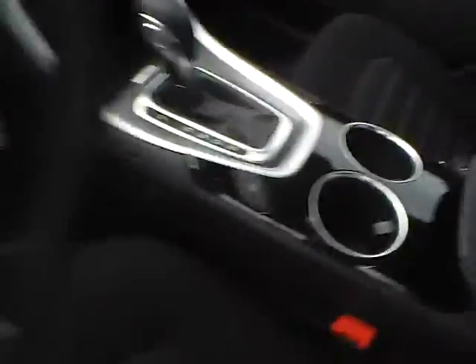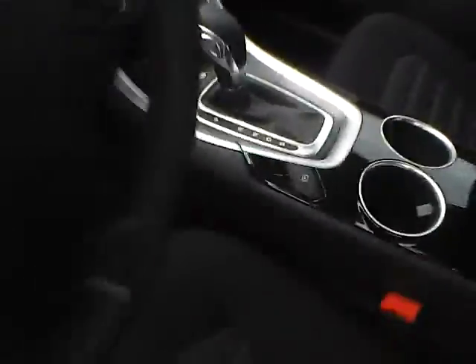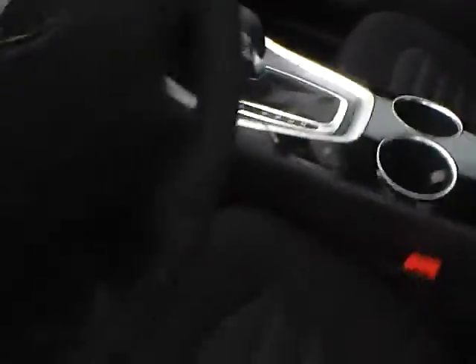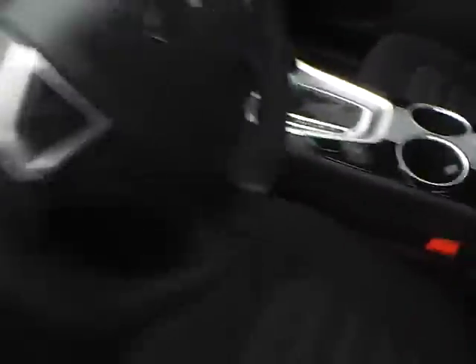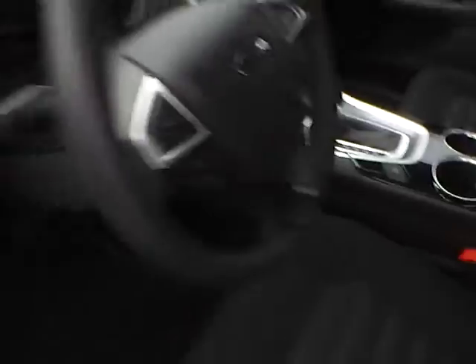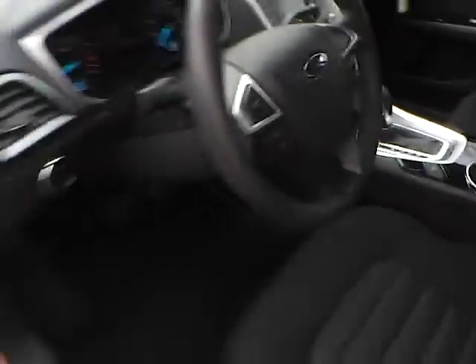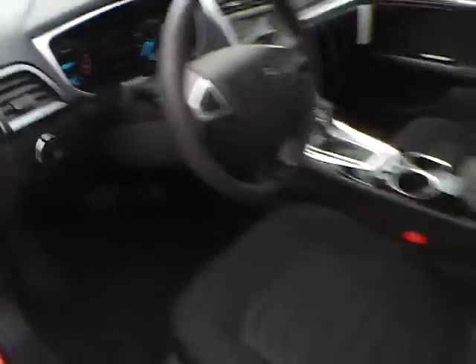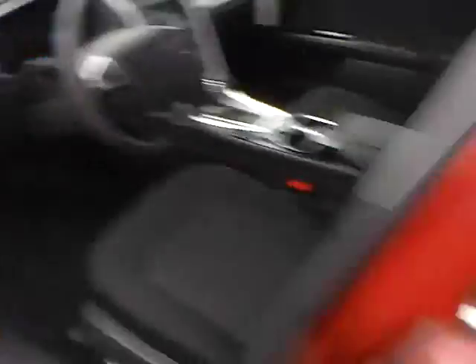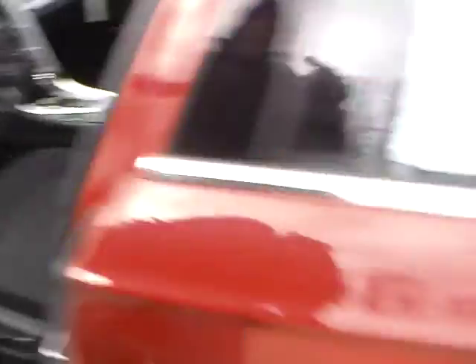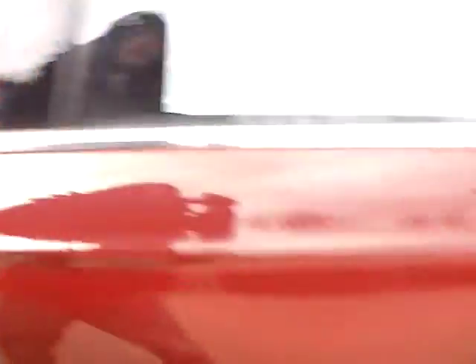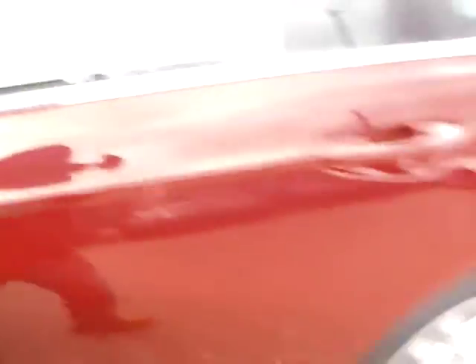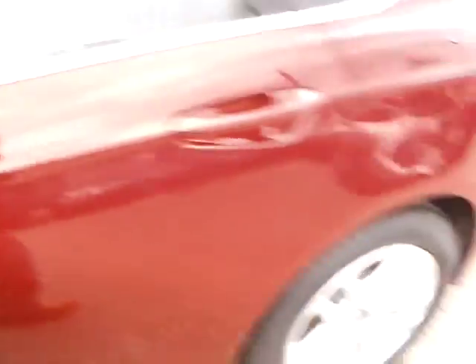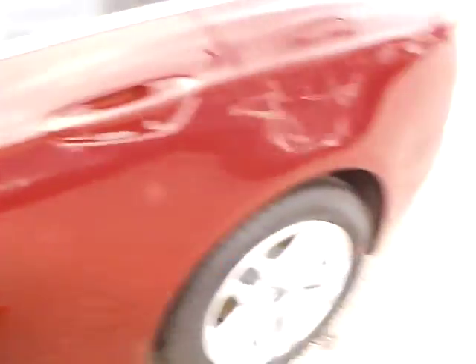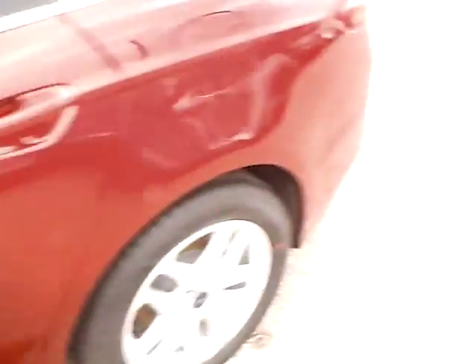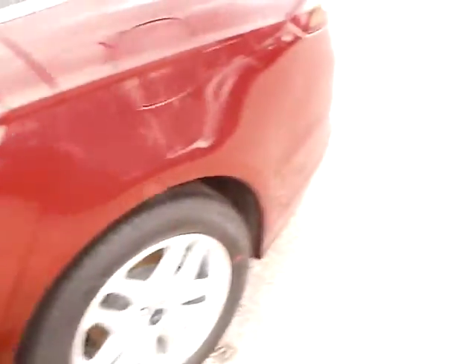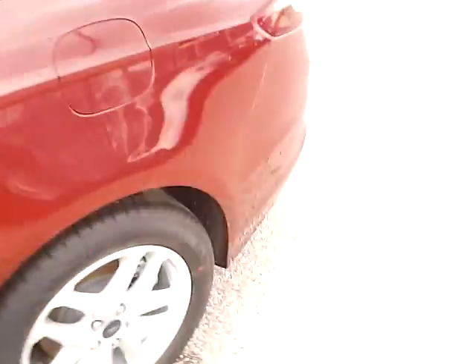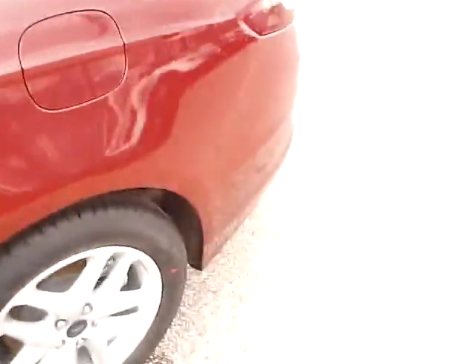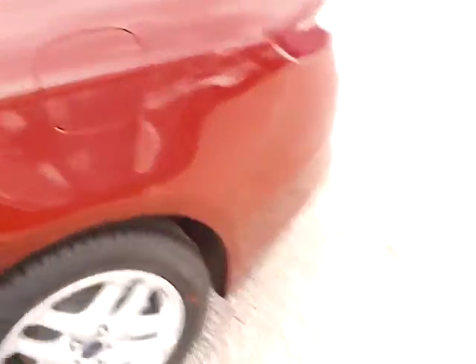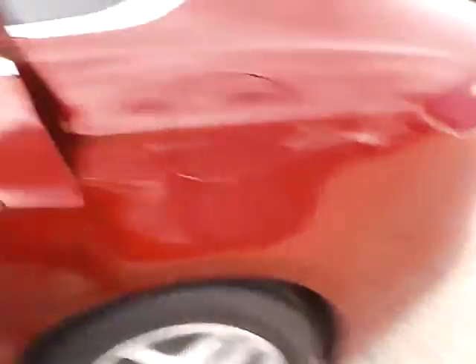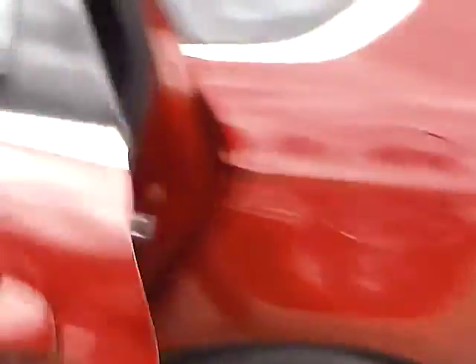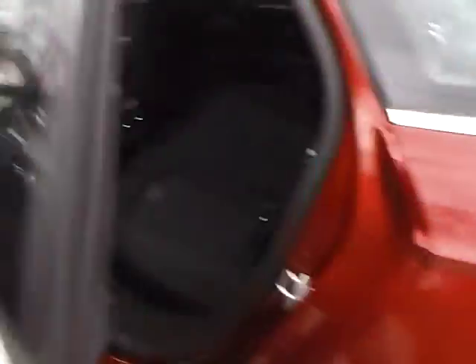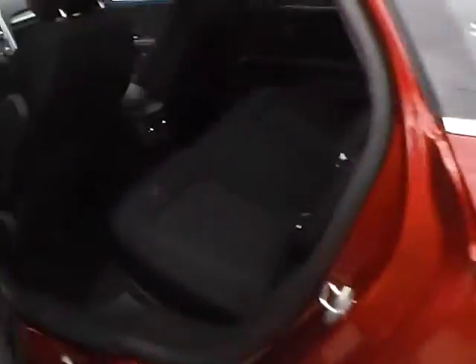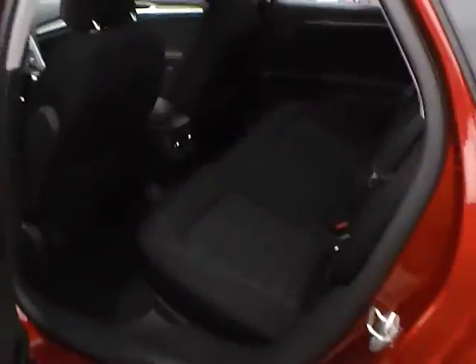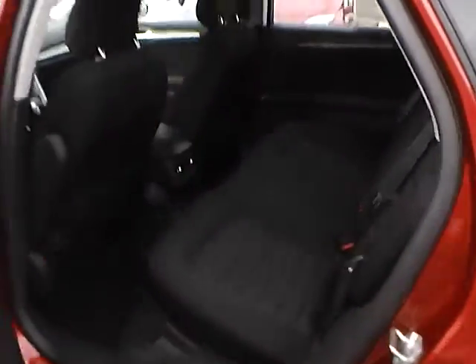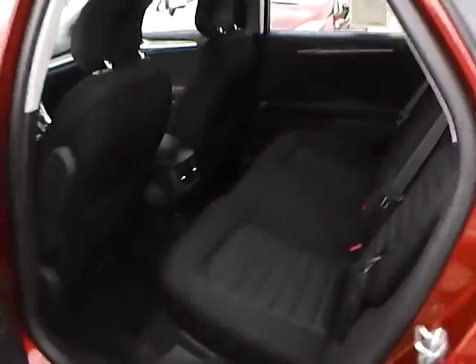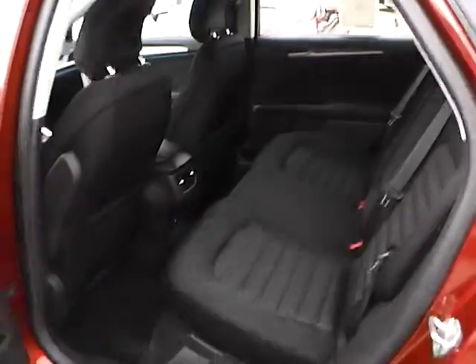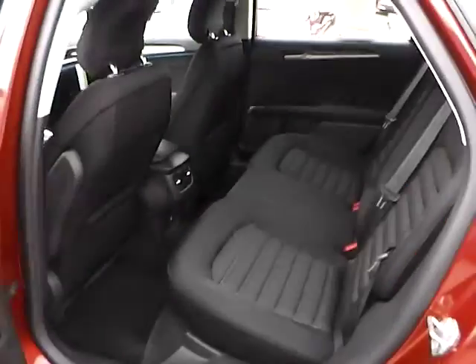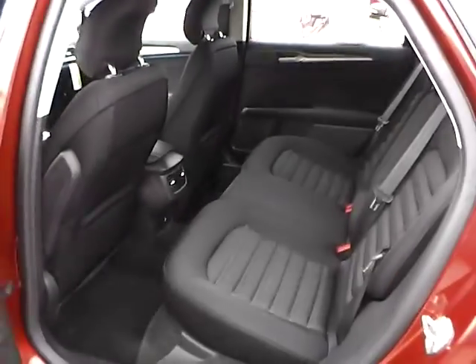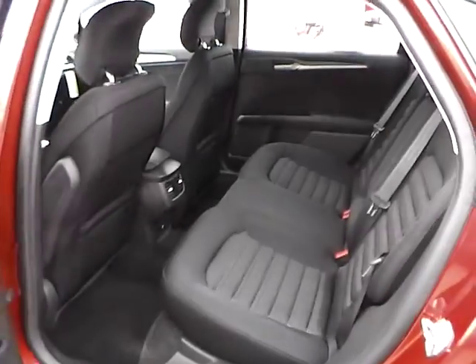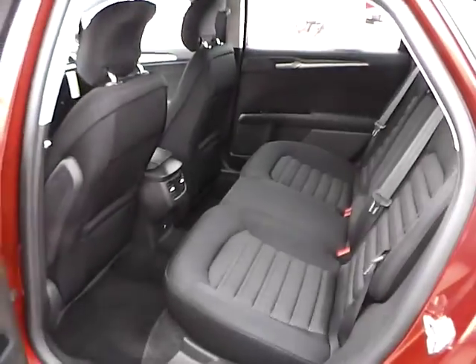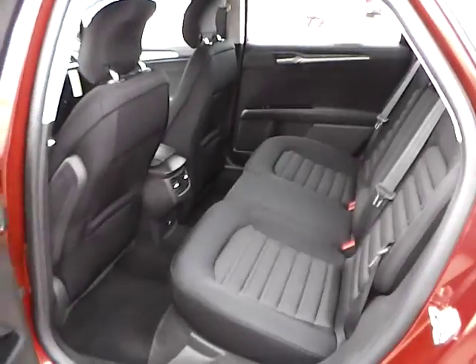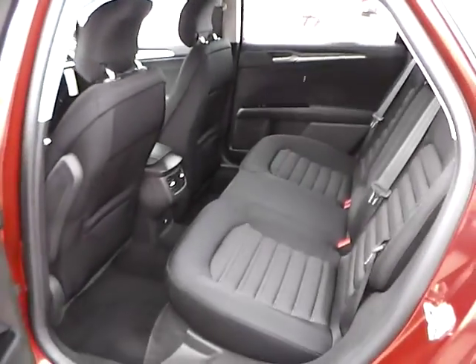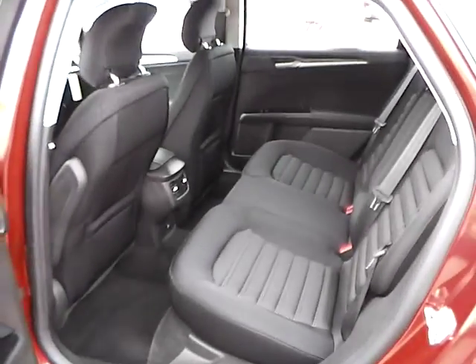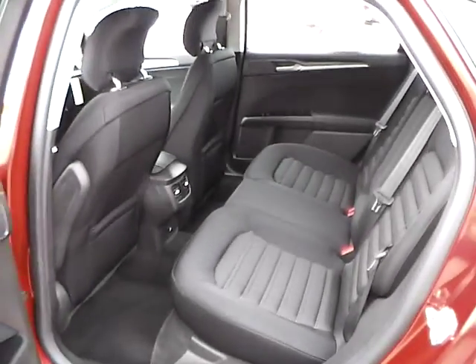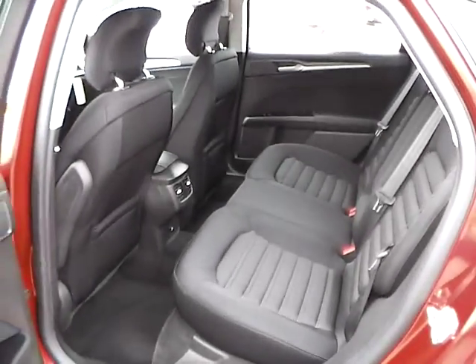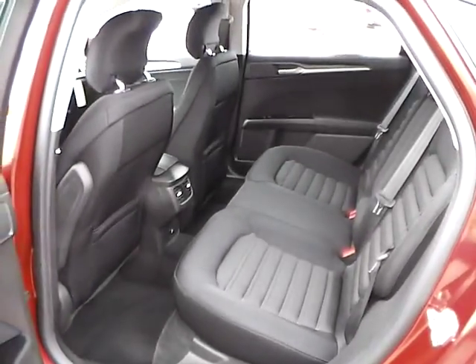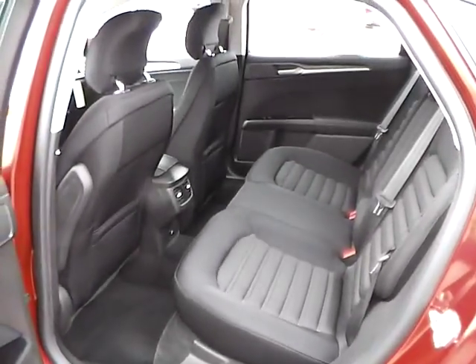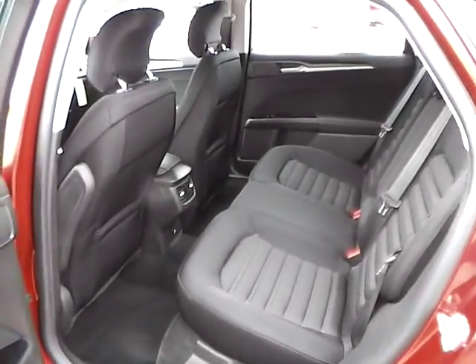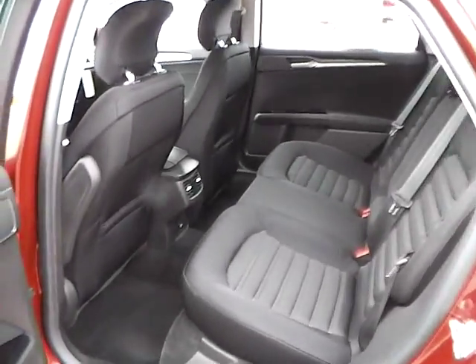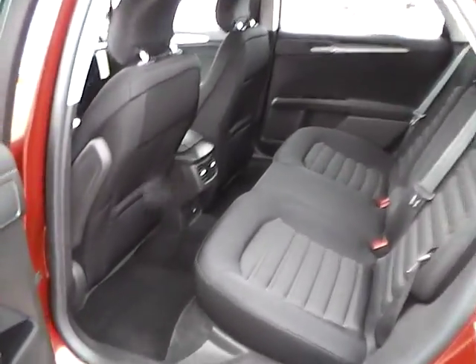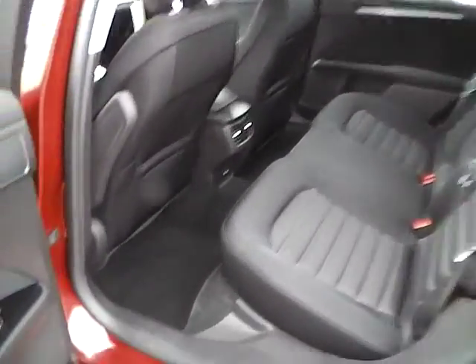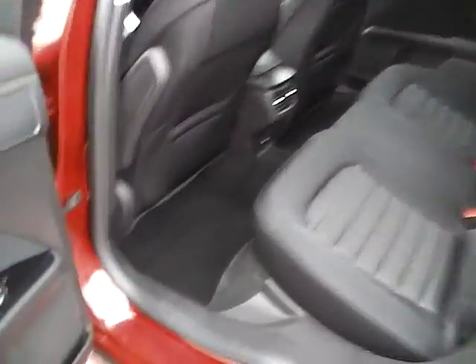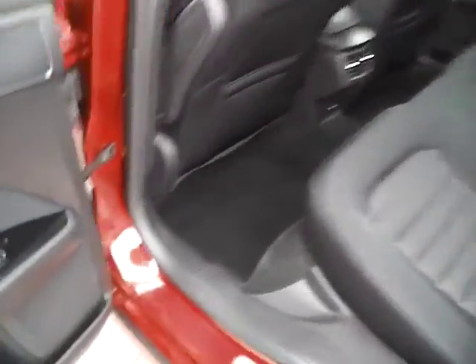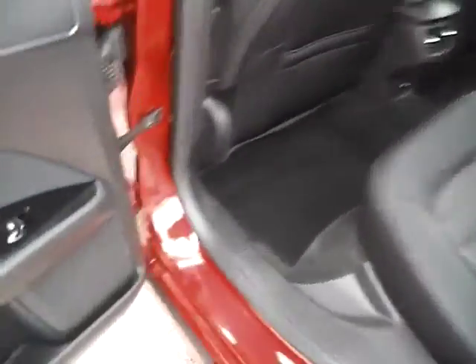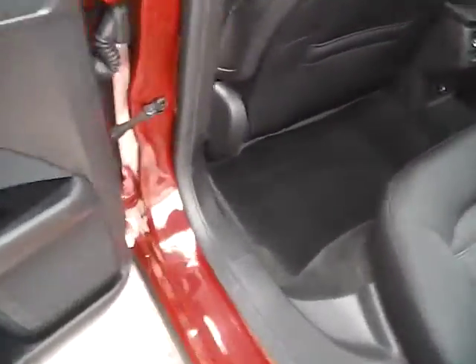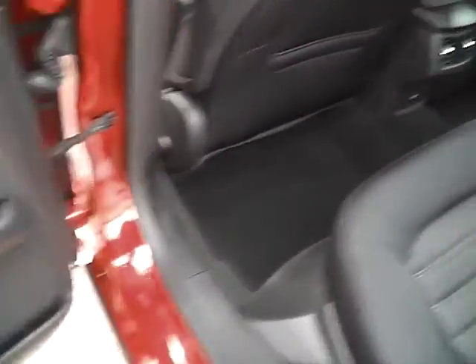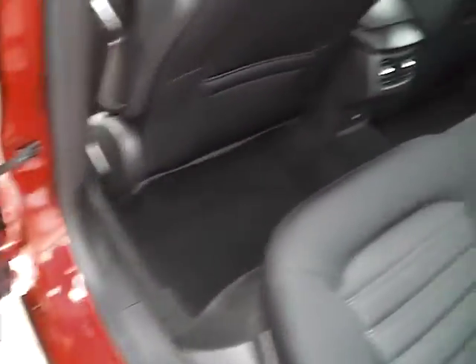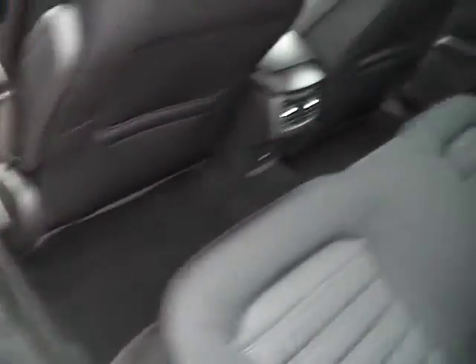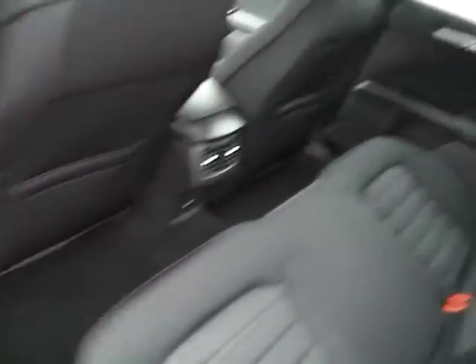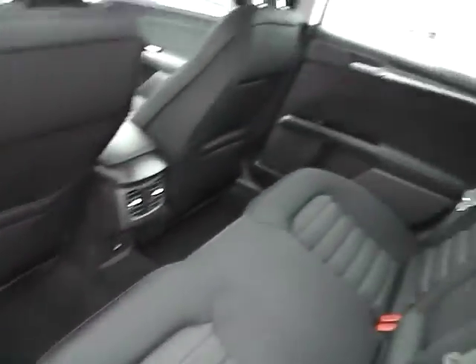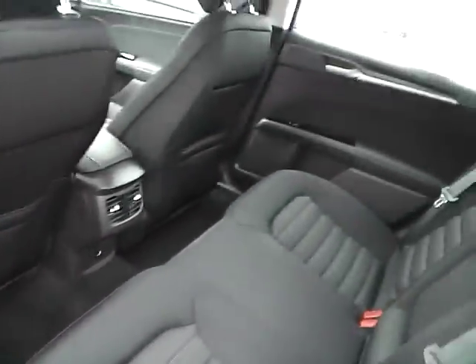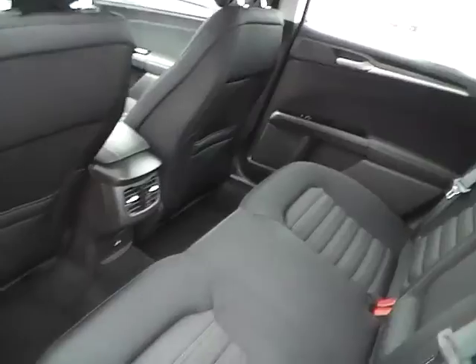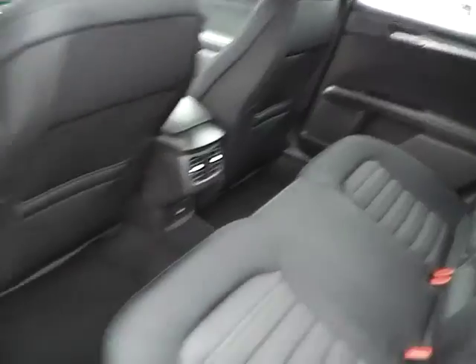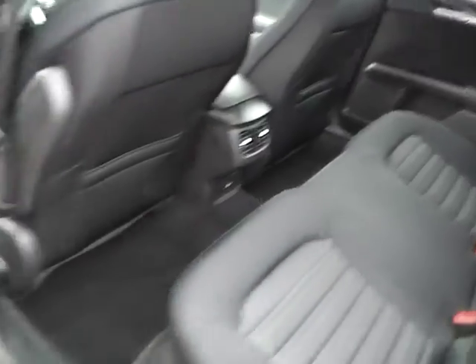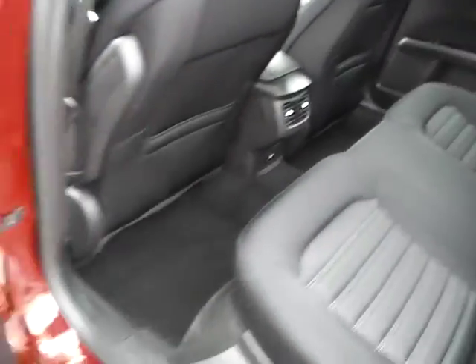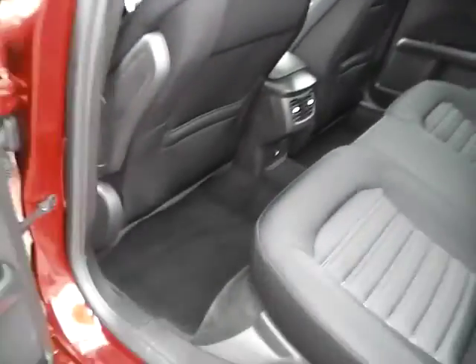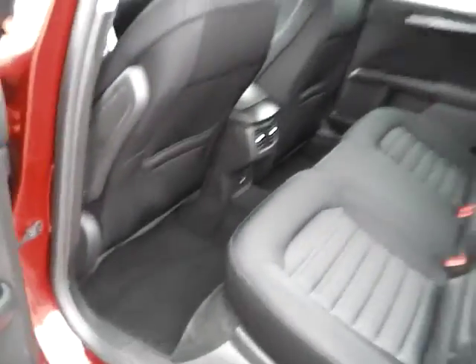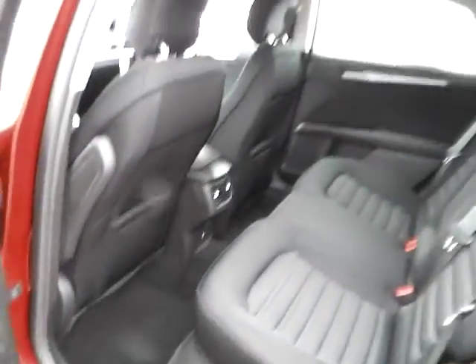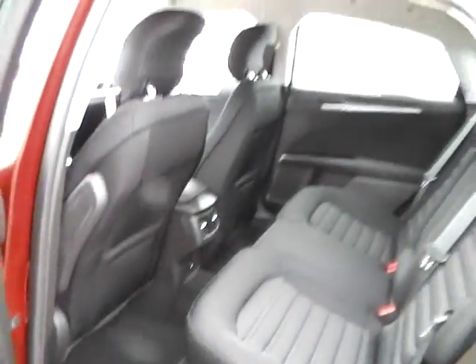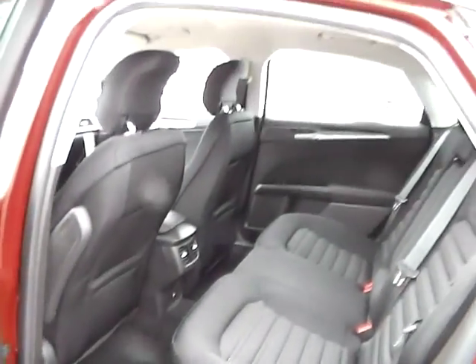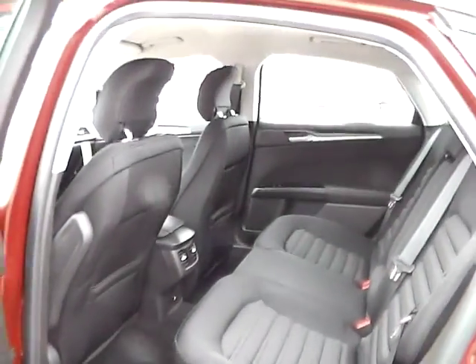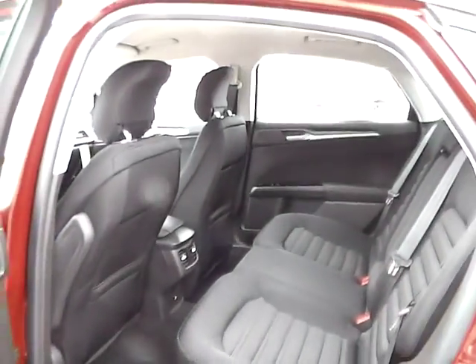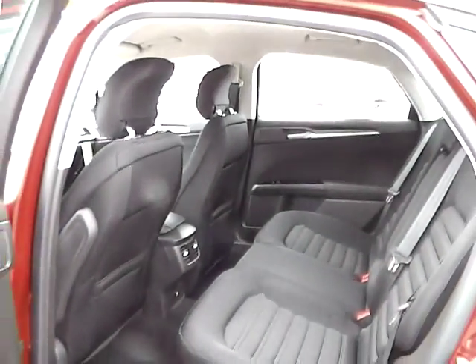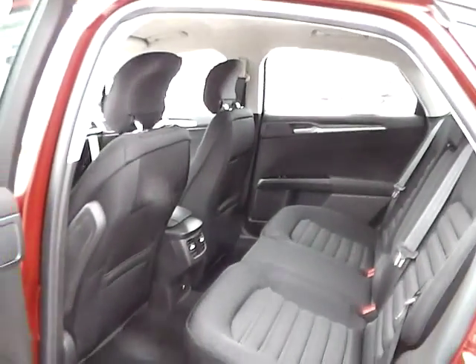As for the back seat, we have charcoal black cloth interior as well, with plenty of leg room and plenty of head room.